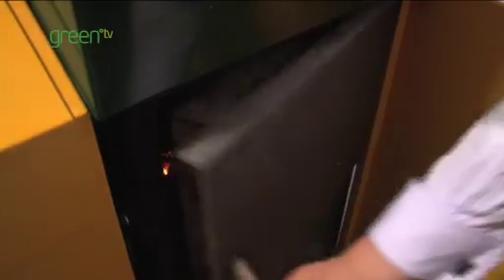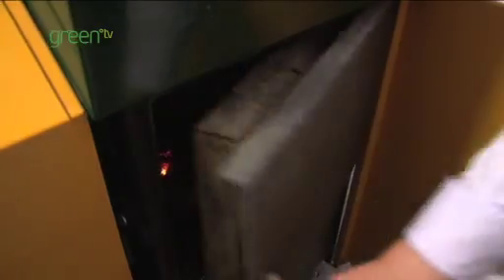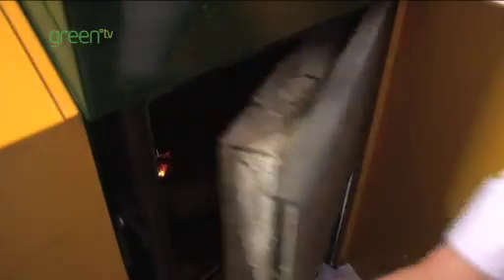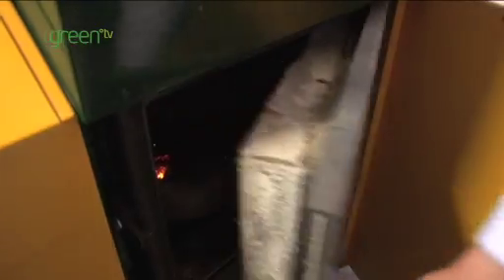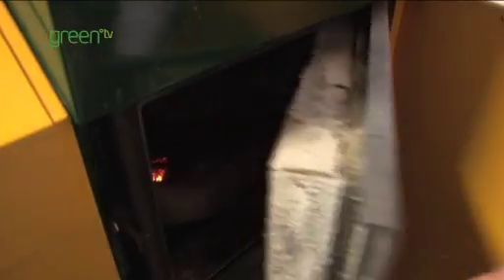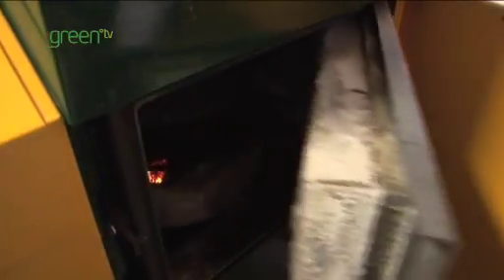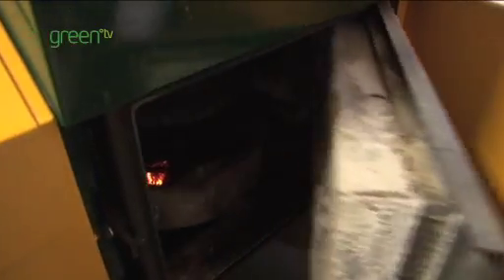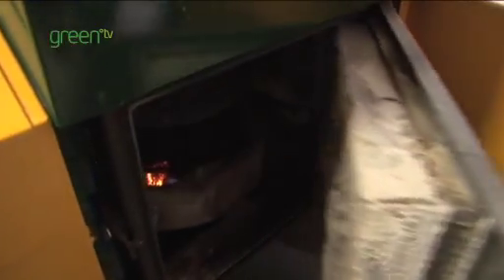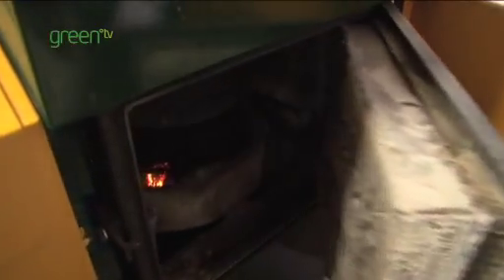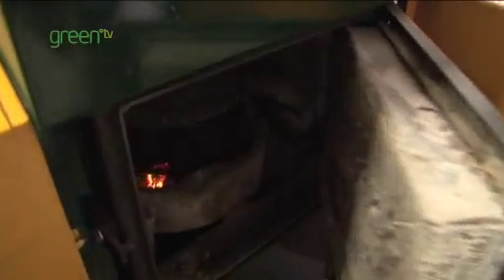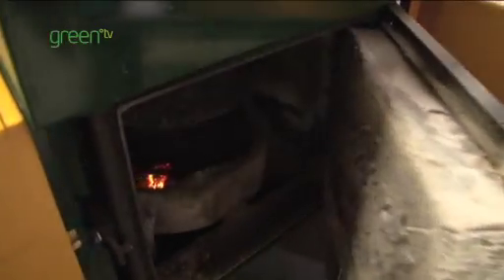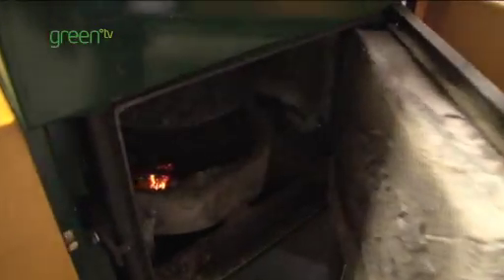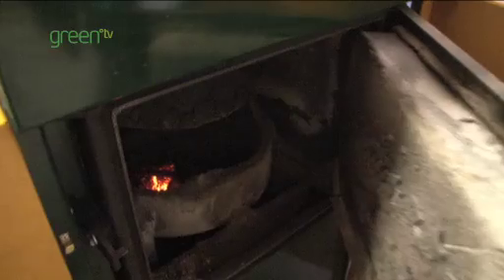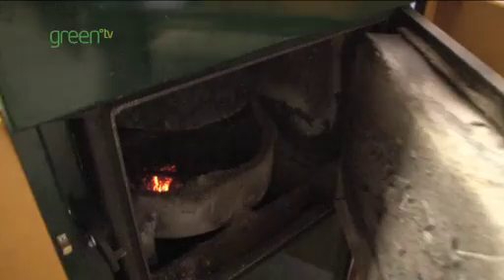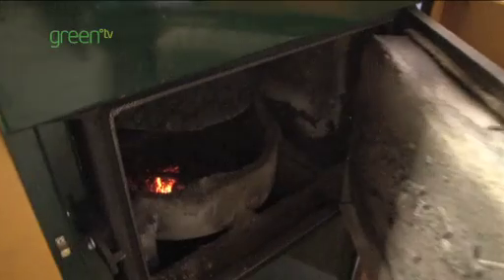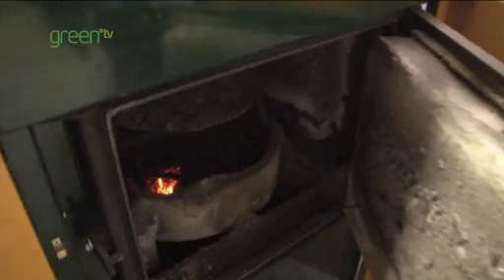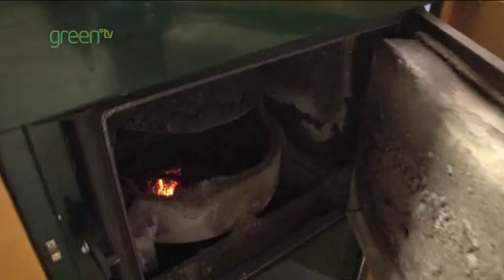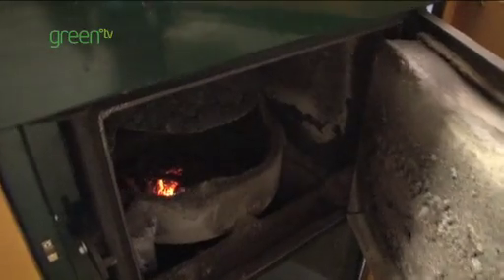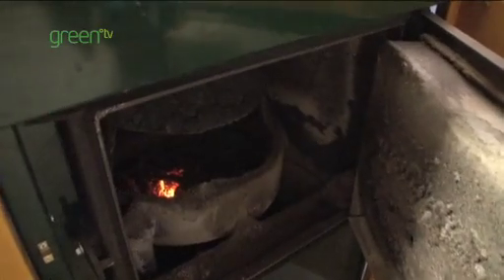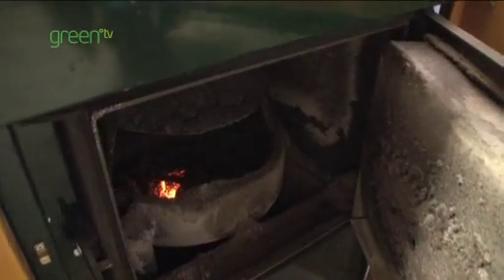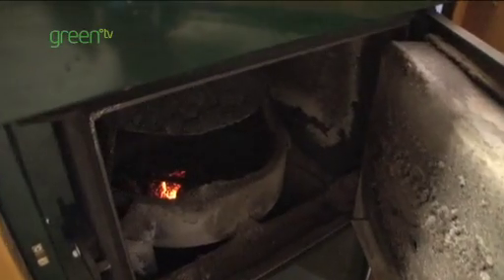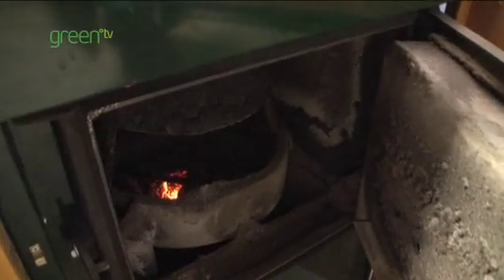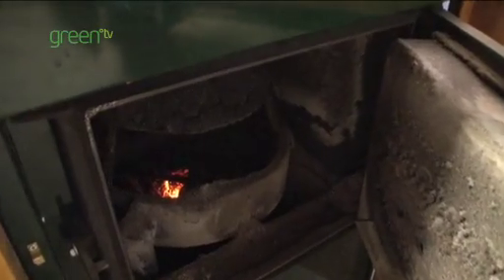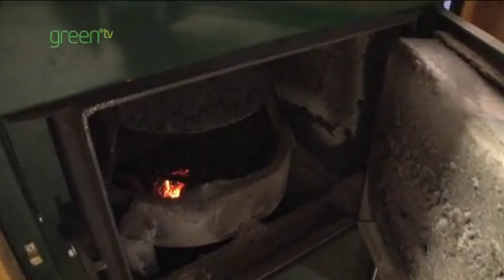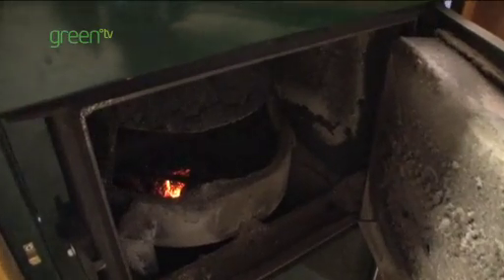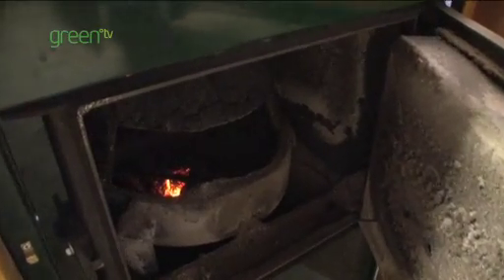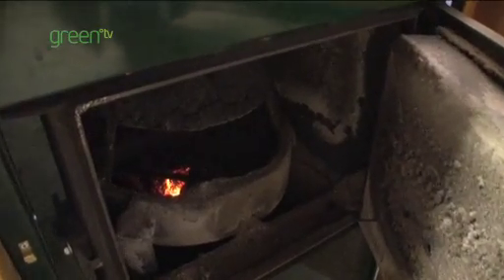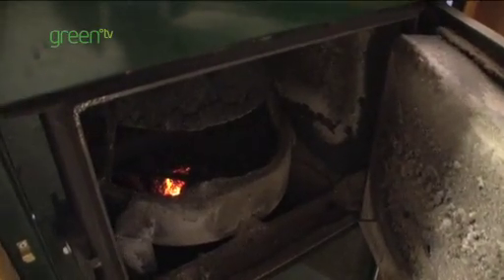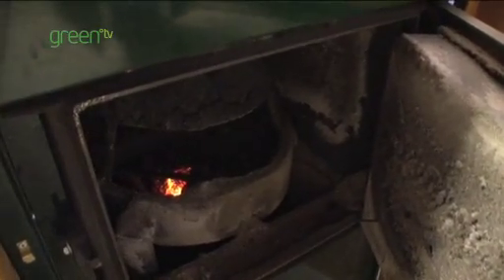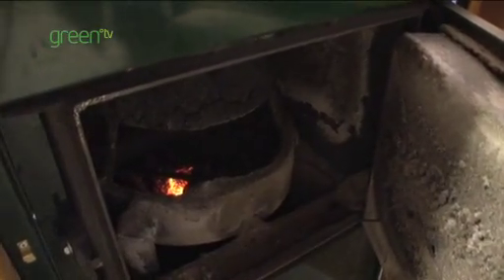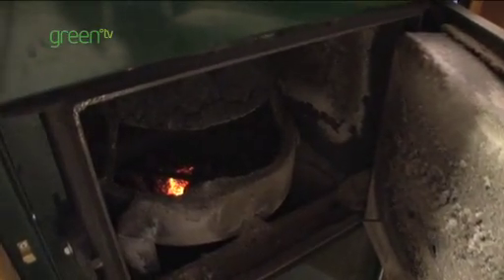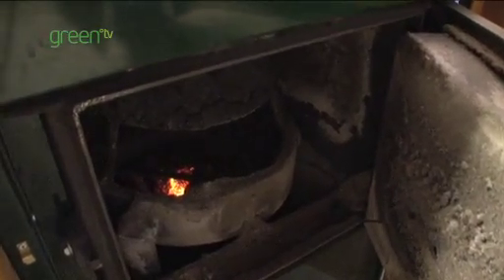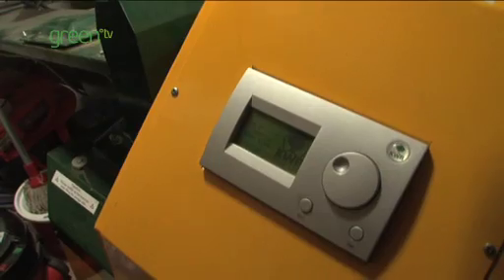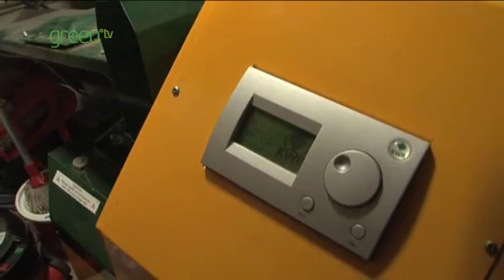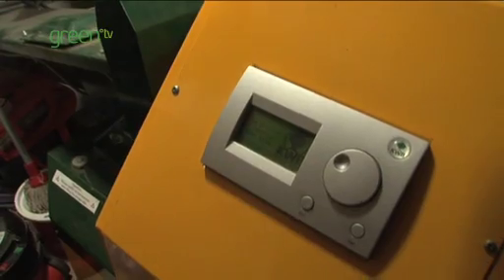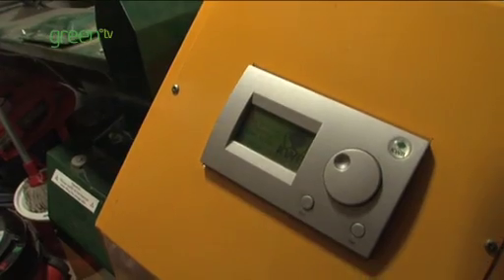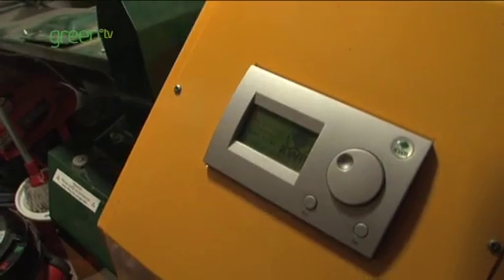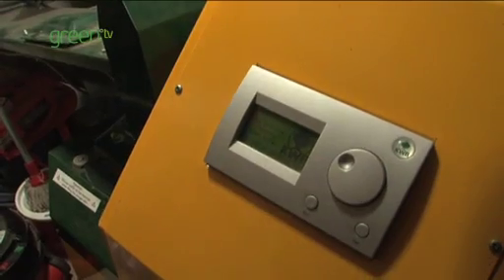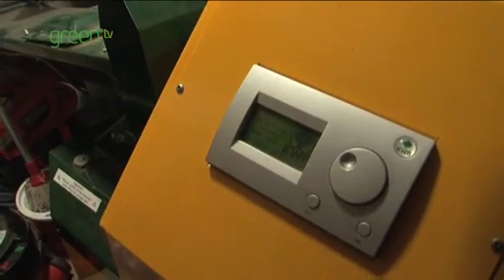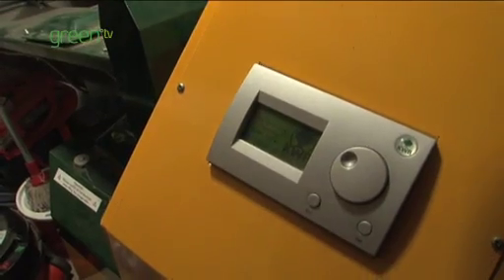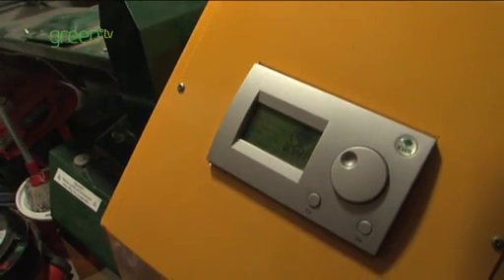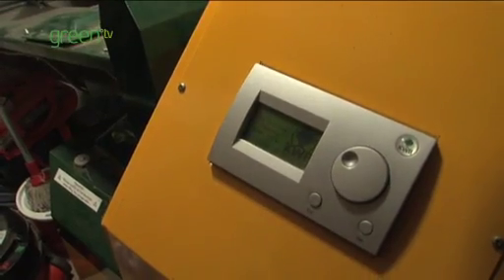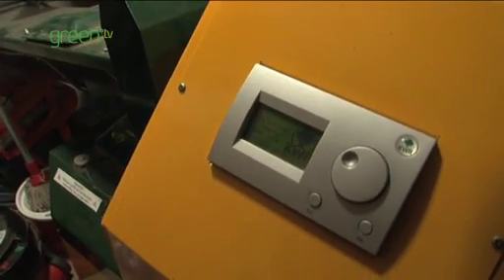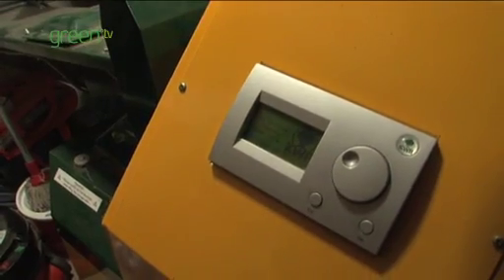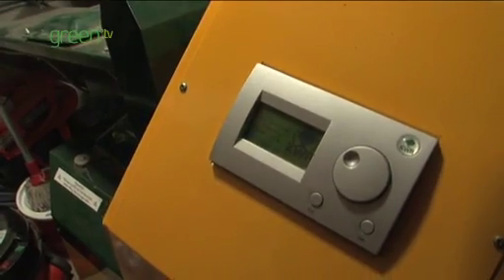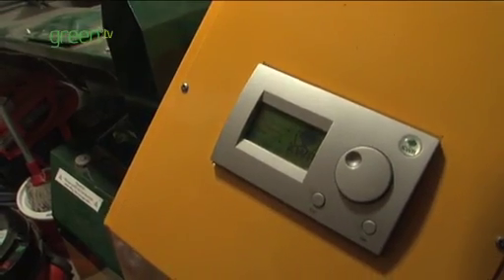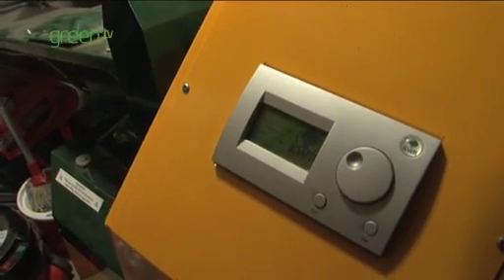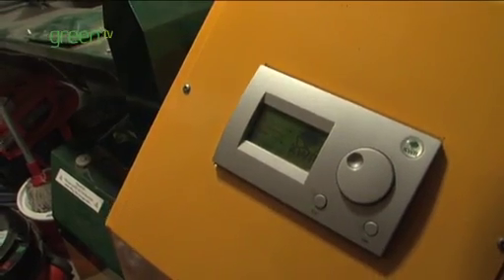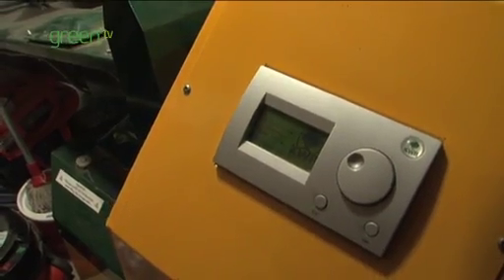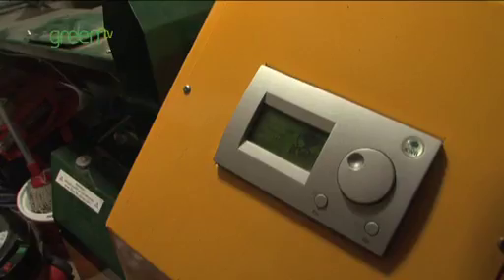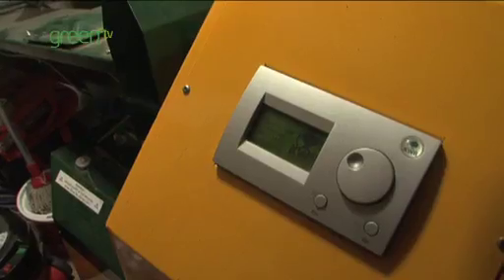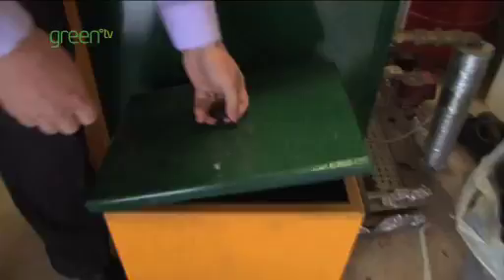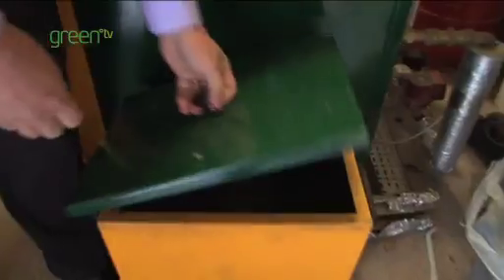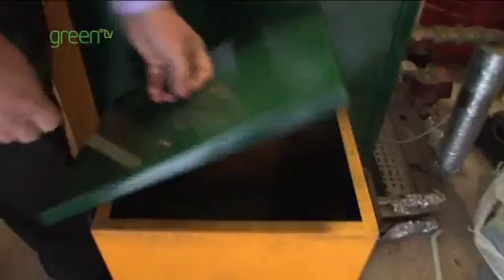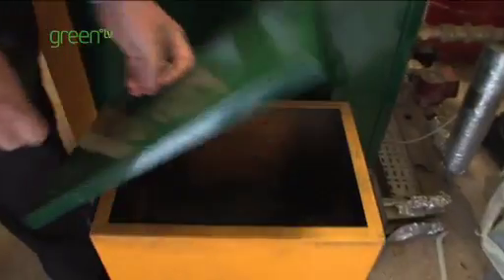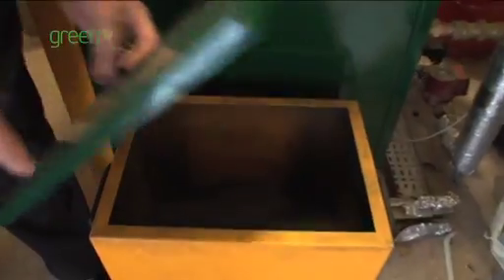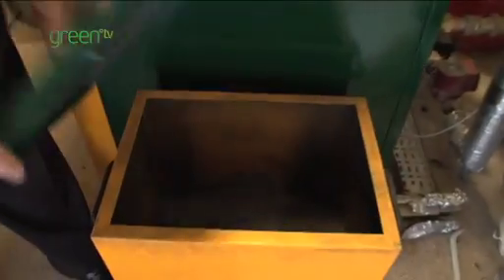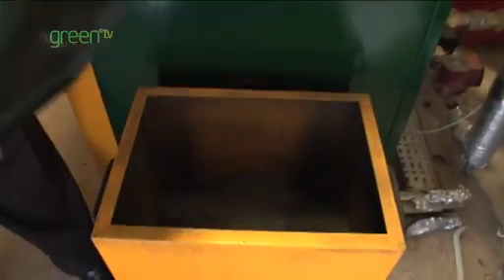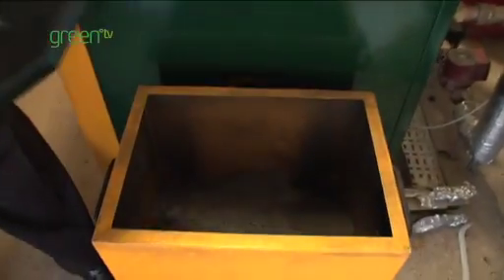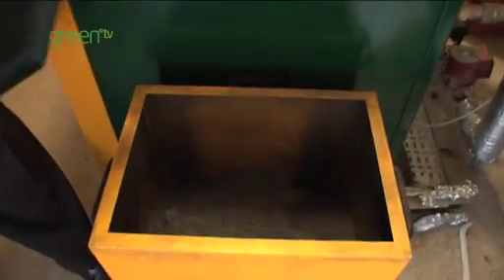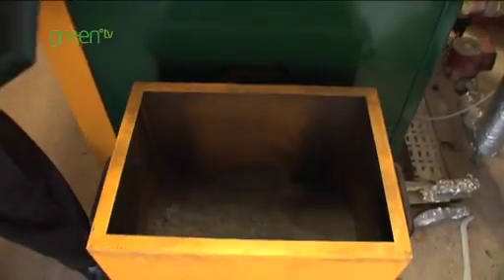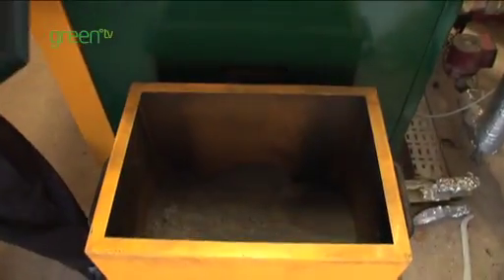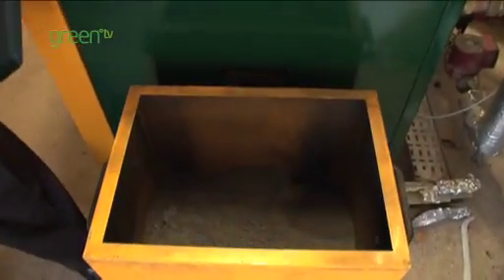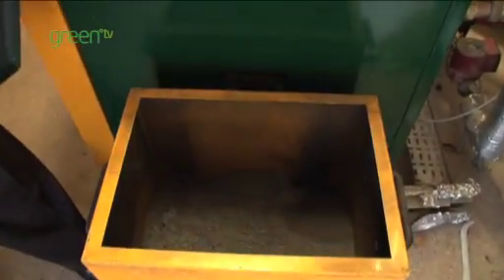The boiler works really well, totally automatically, comes on and off, does all our heating and hot water, and all using local wood chips.